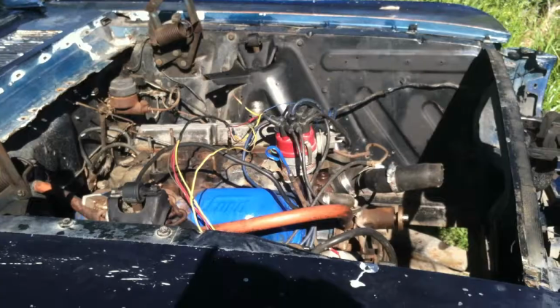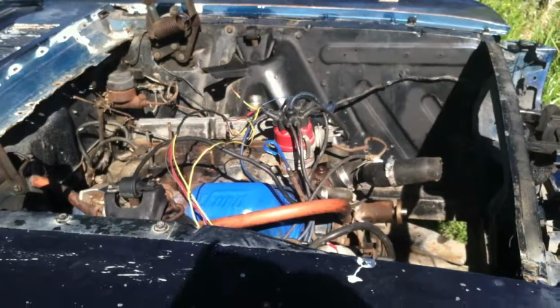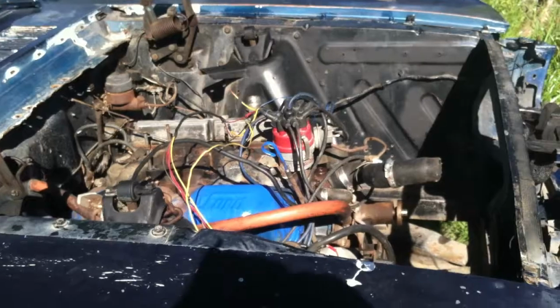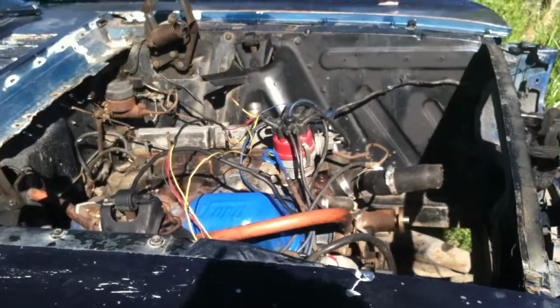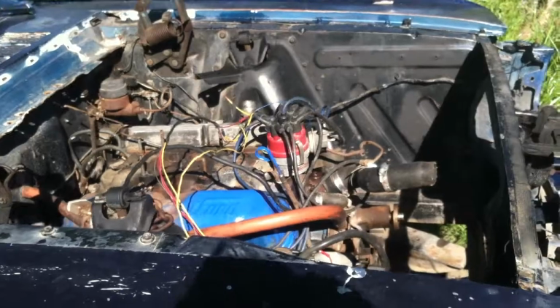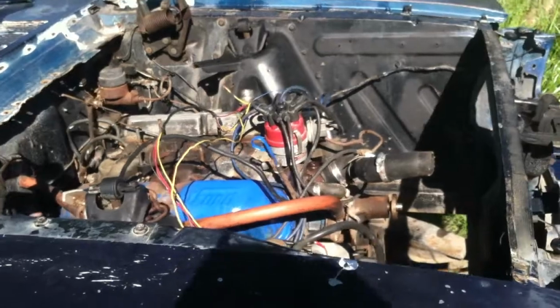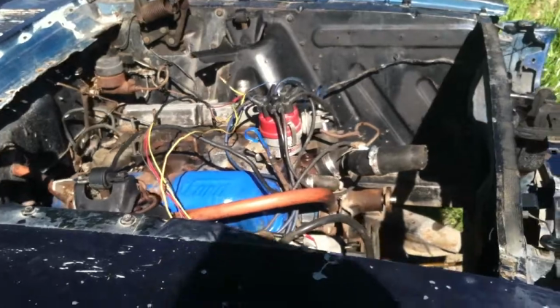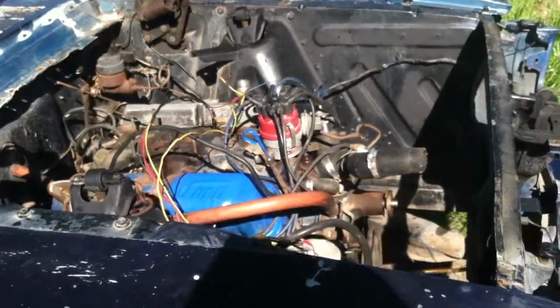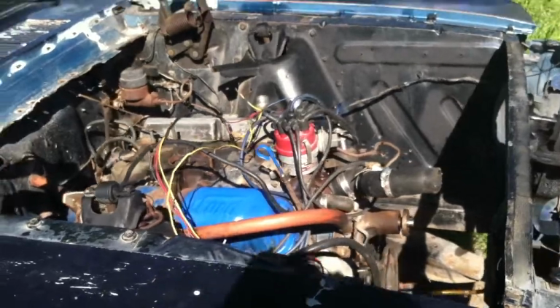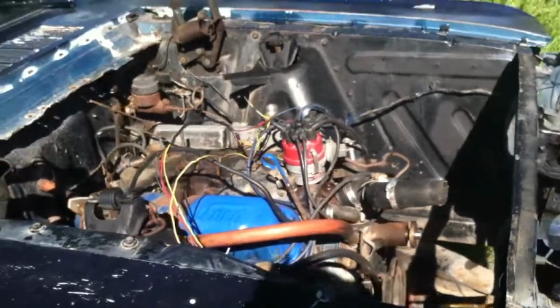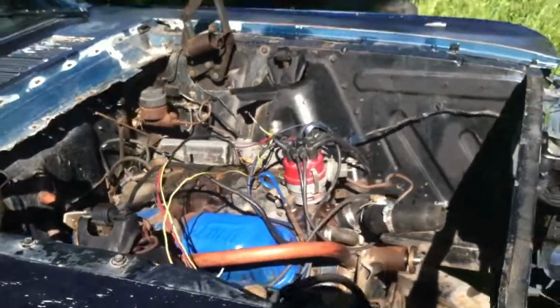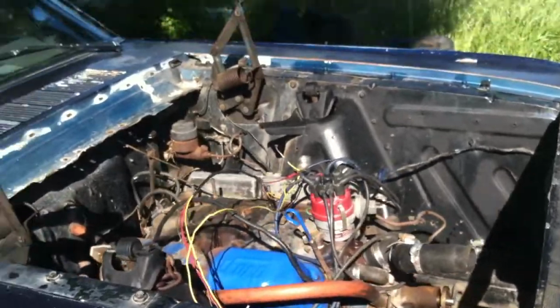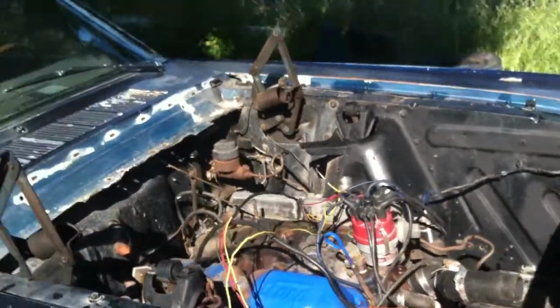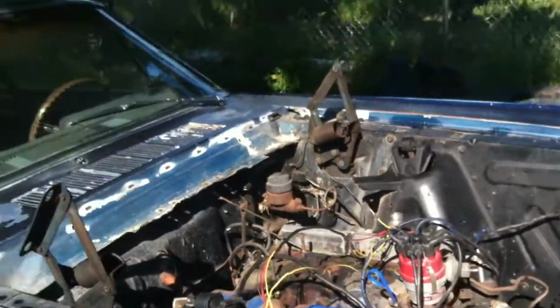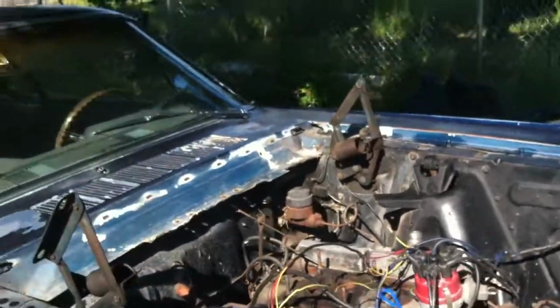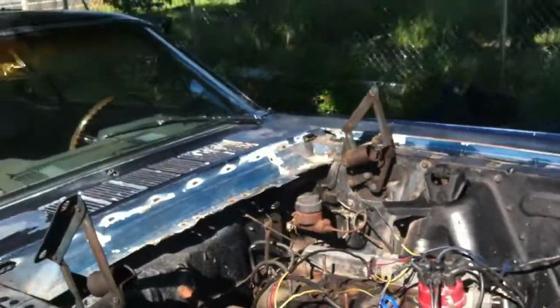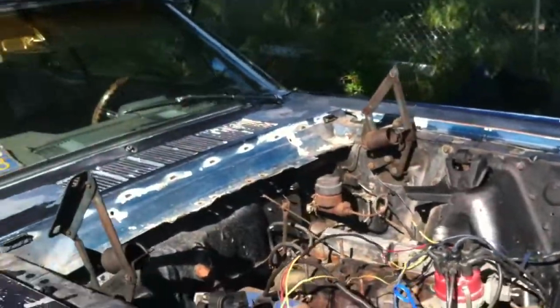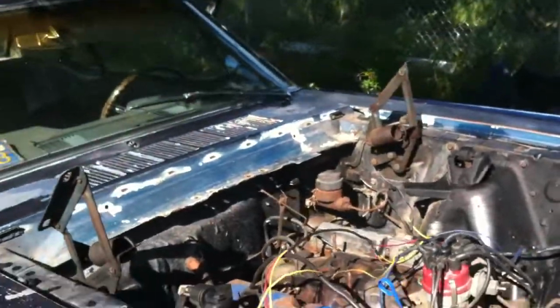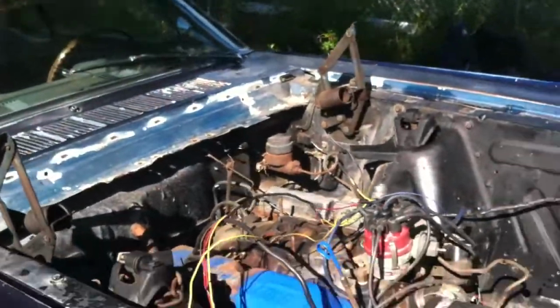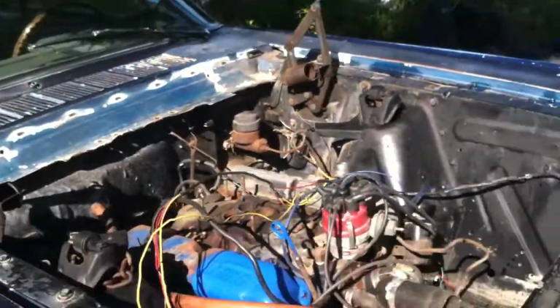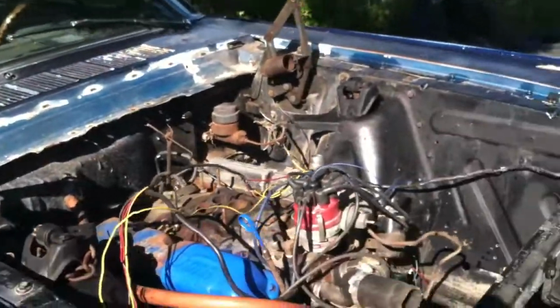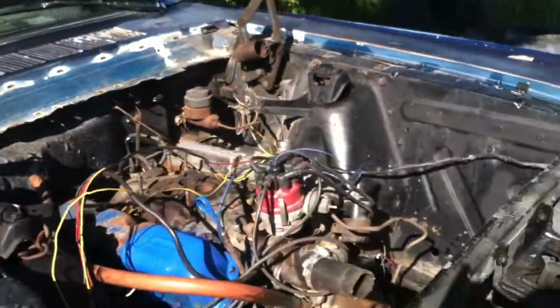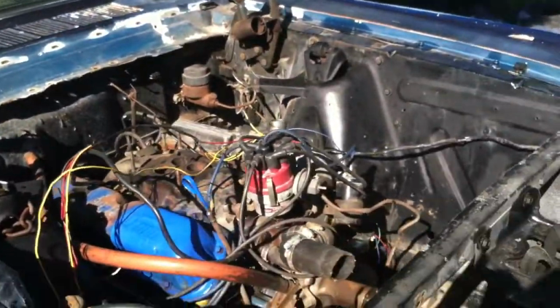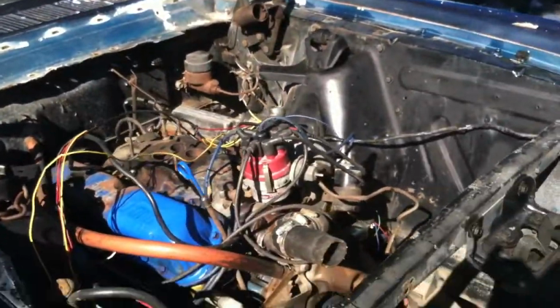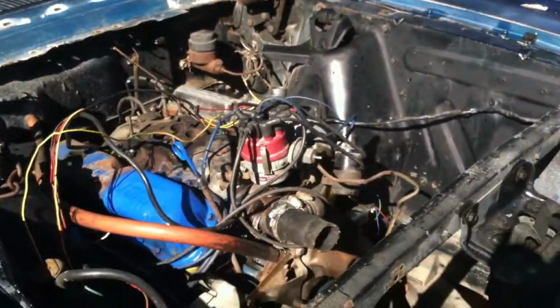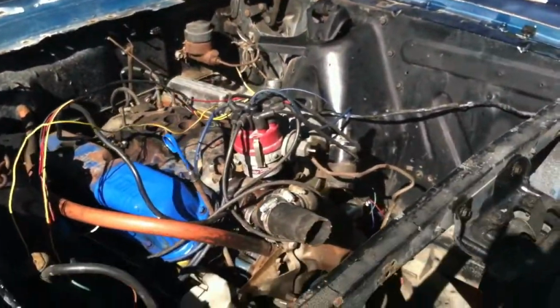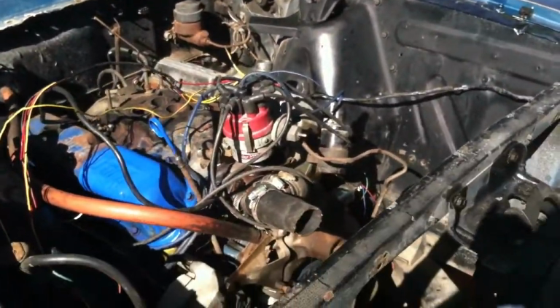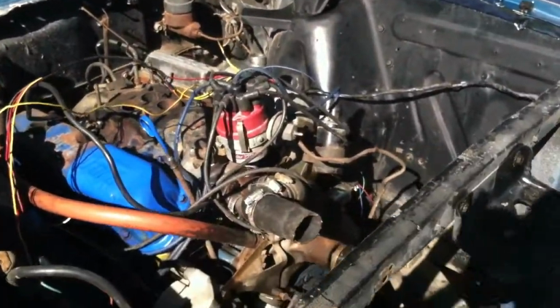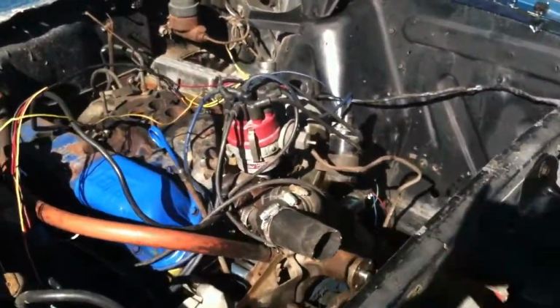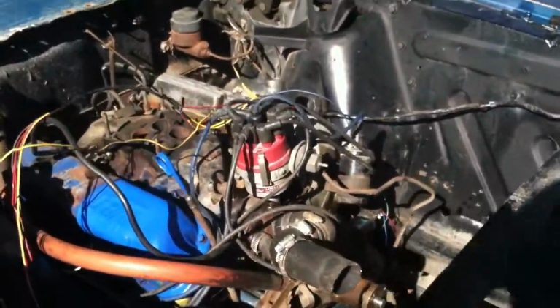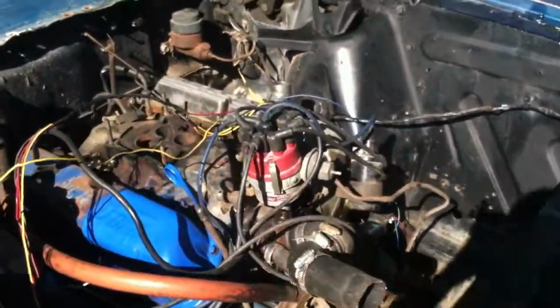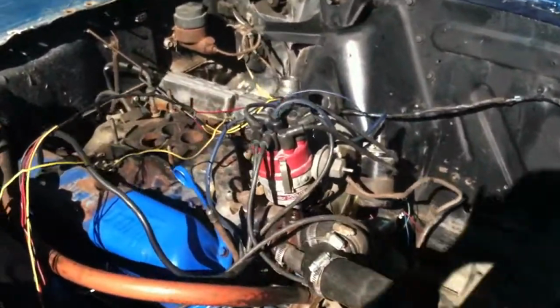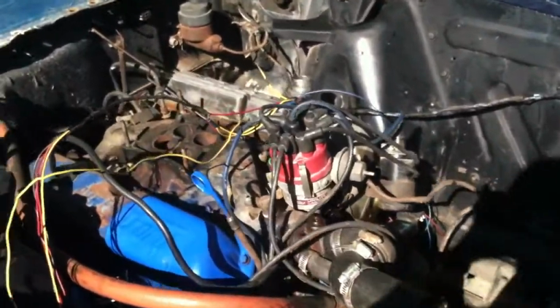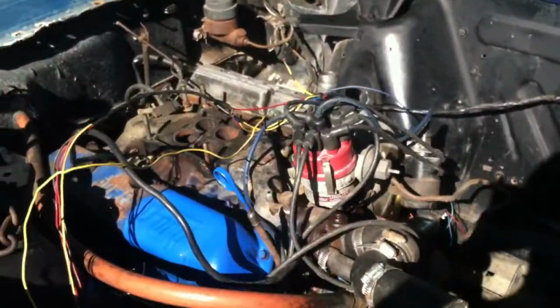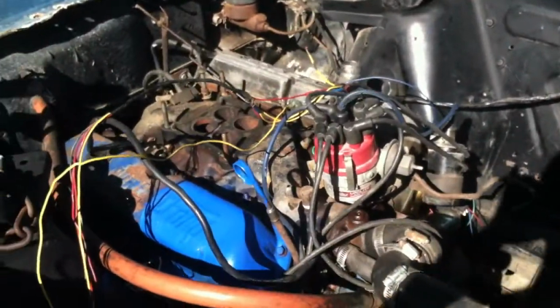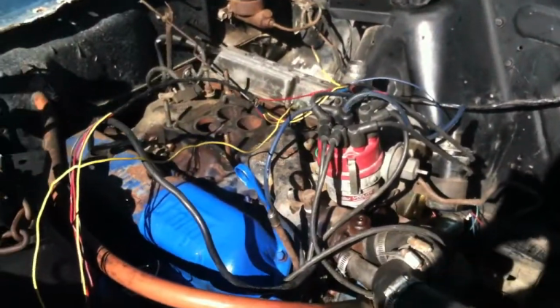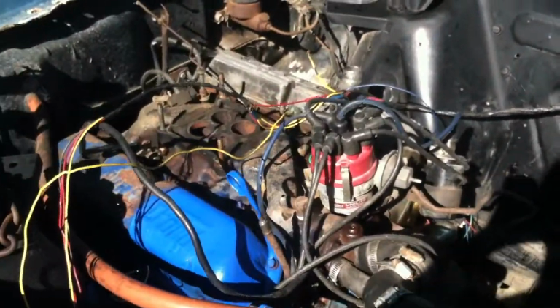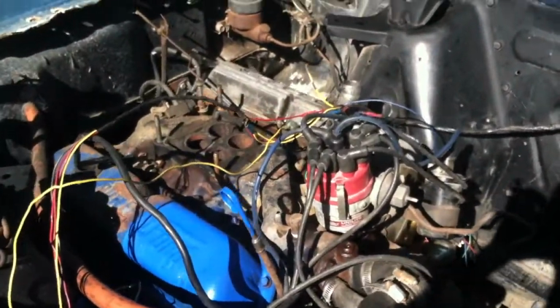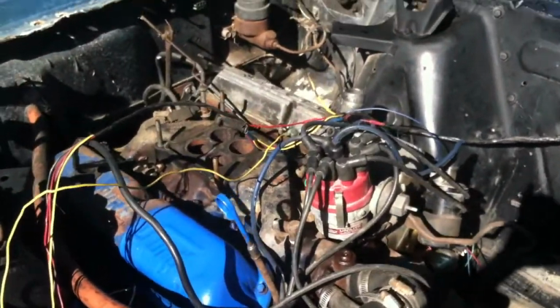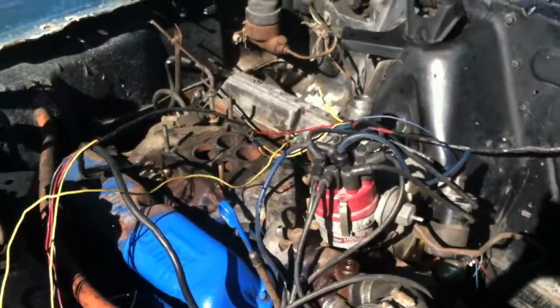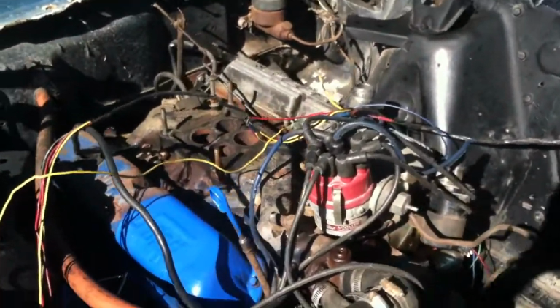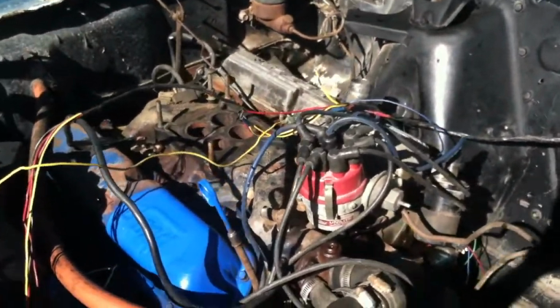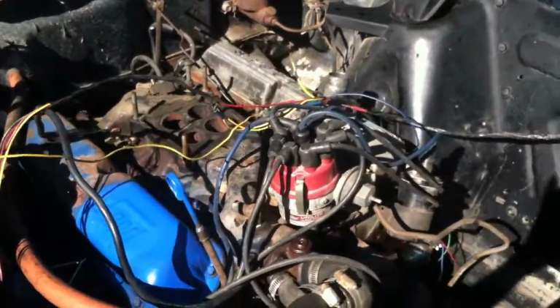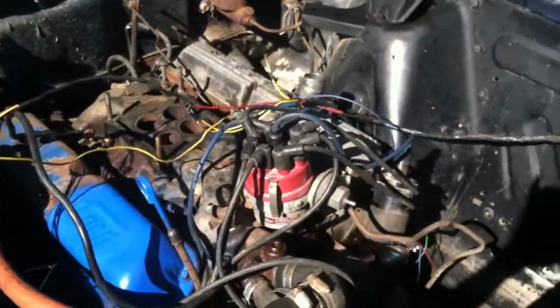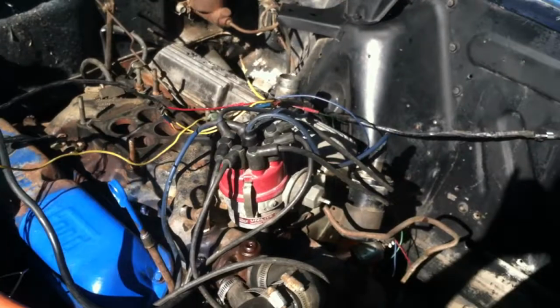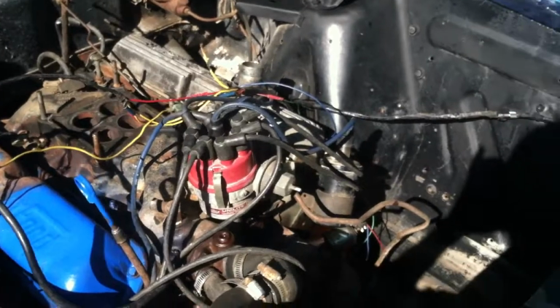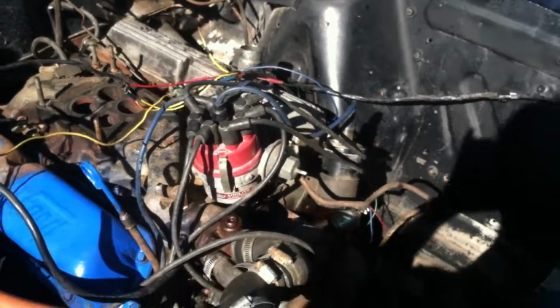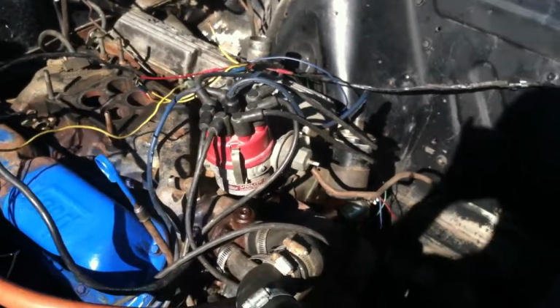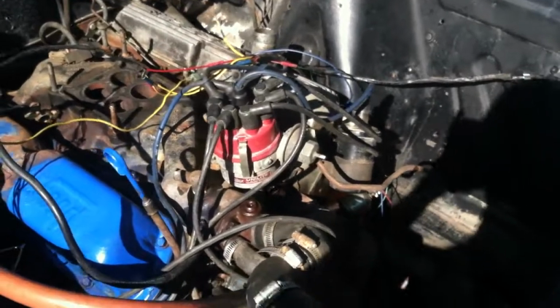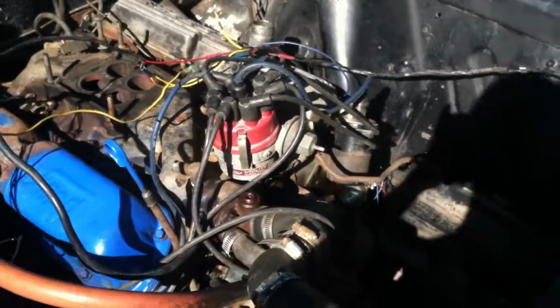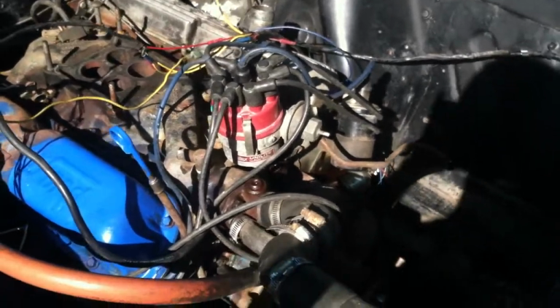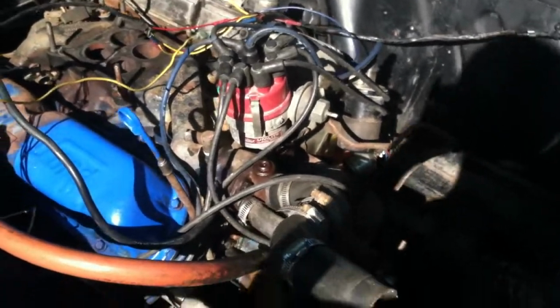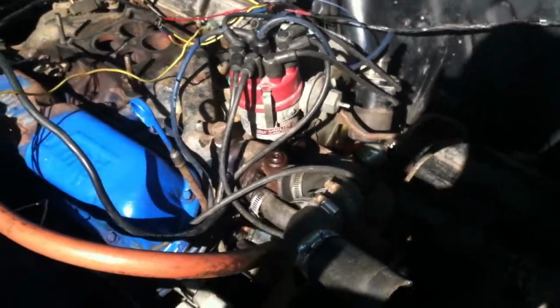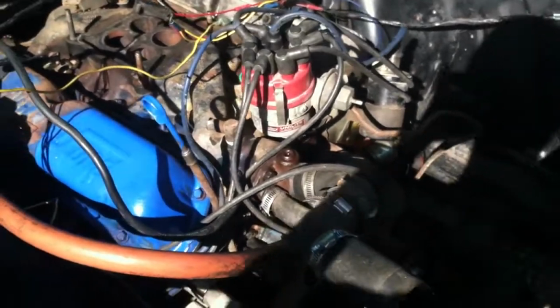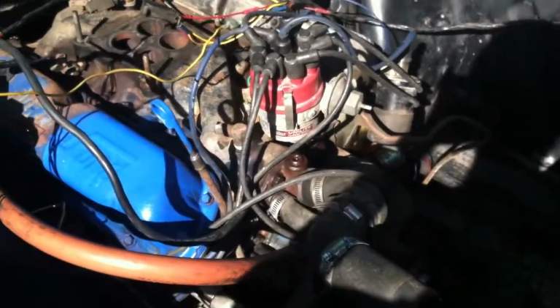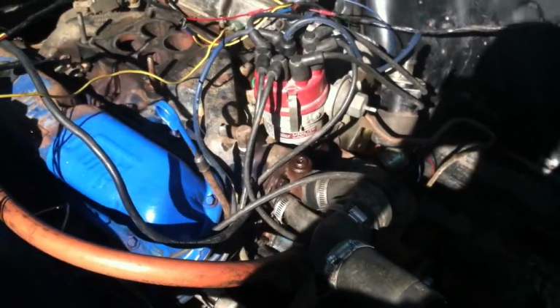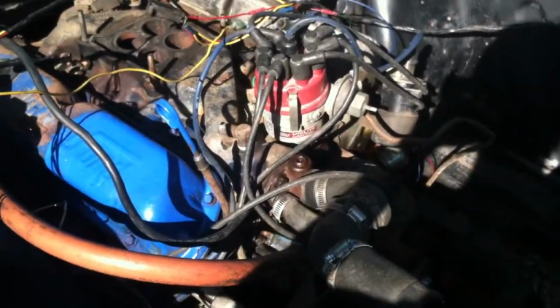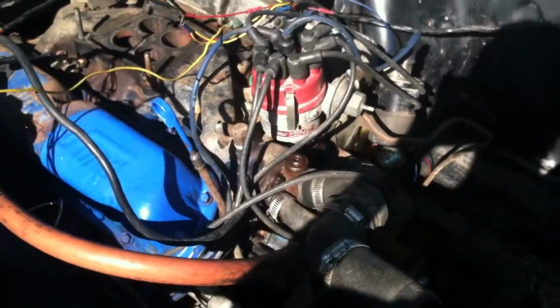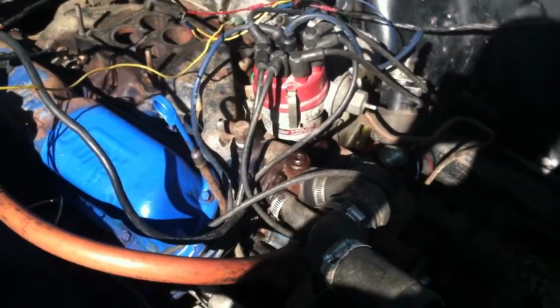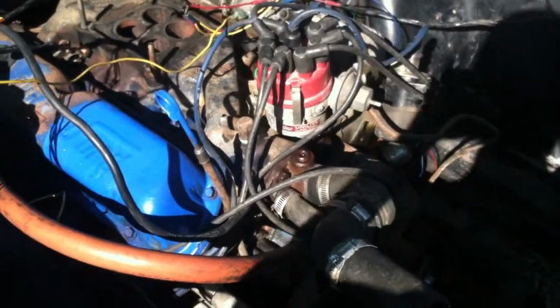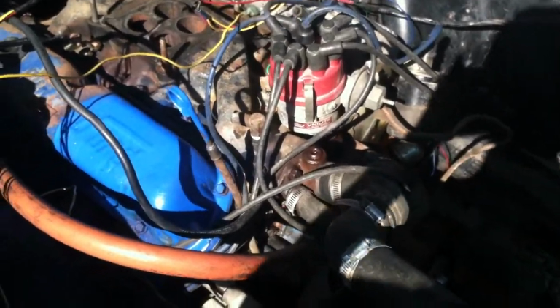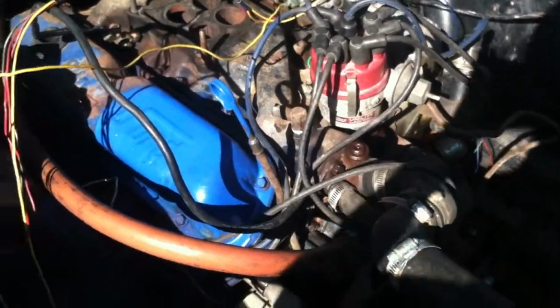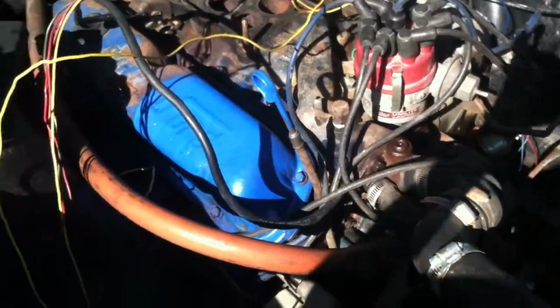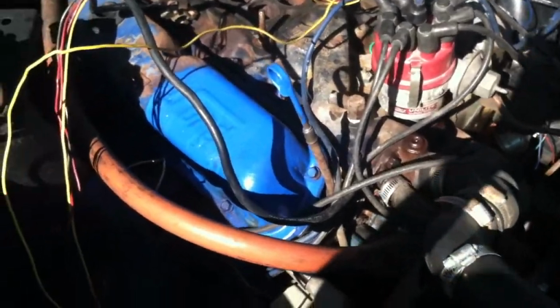Alright, well, quite a difference. This is the second real day of work on this car.